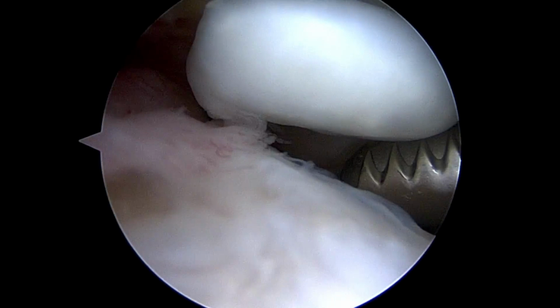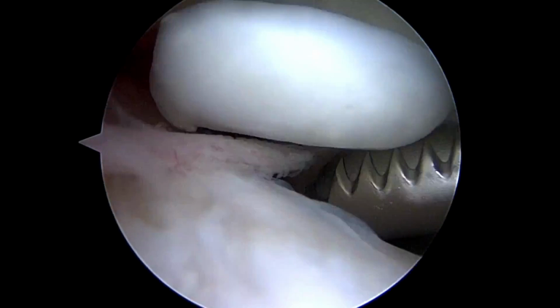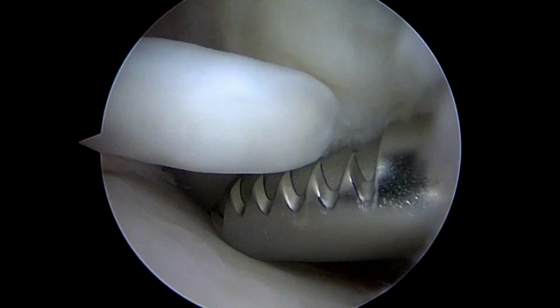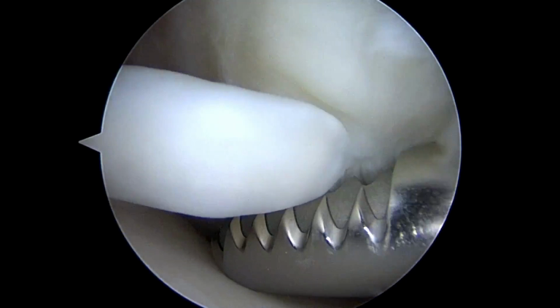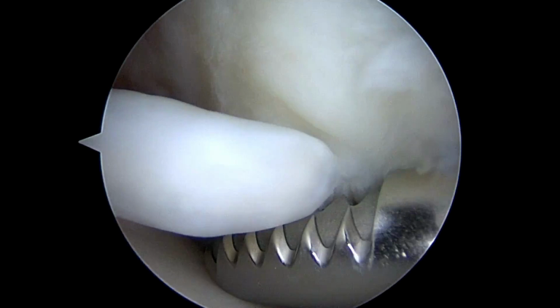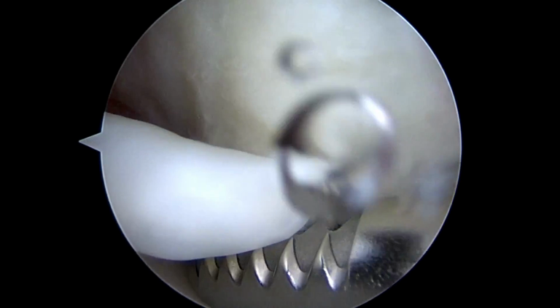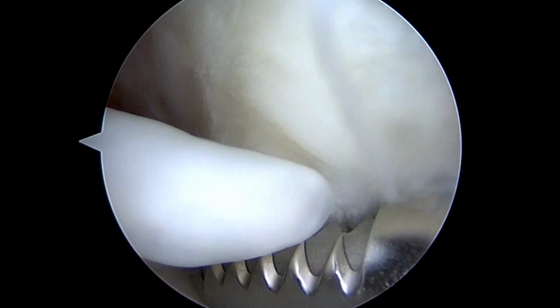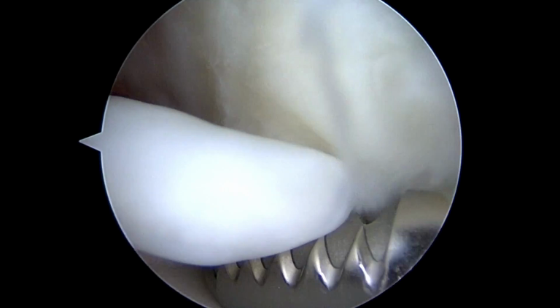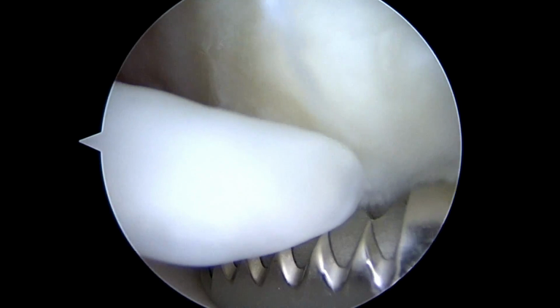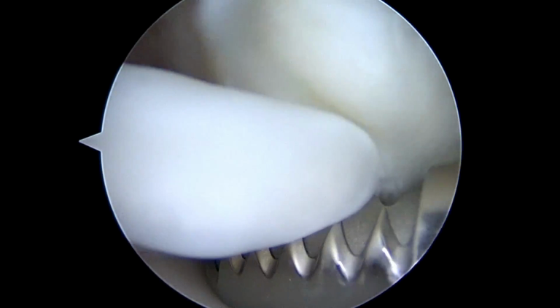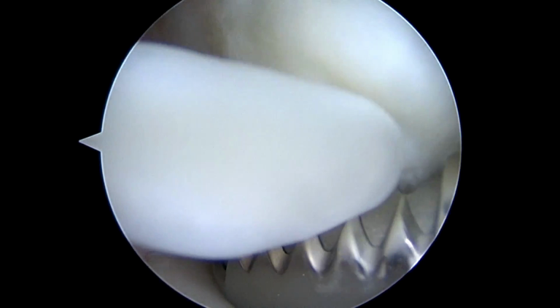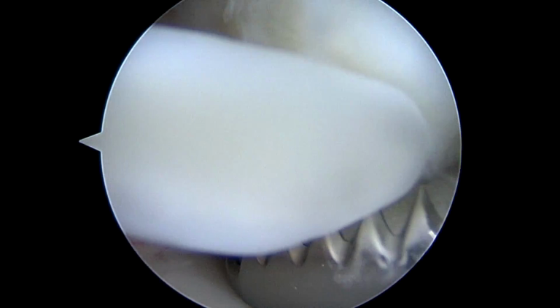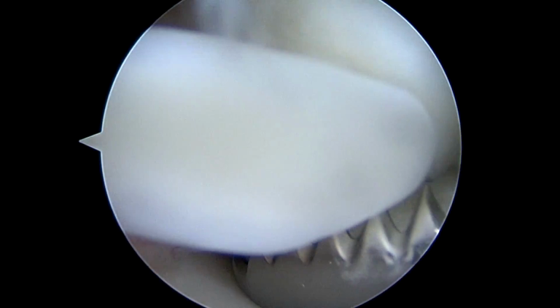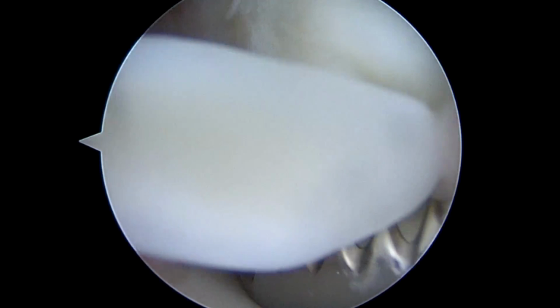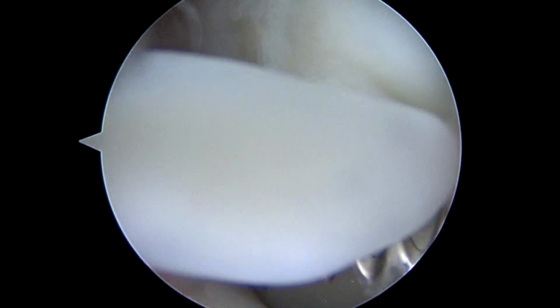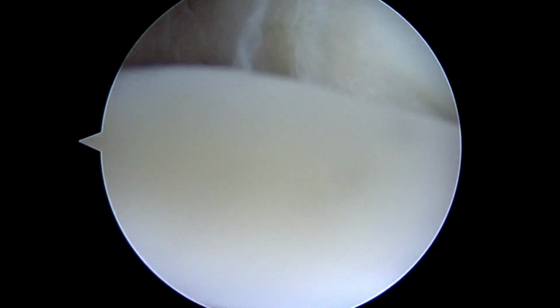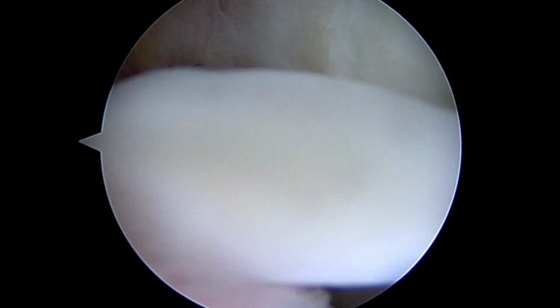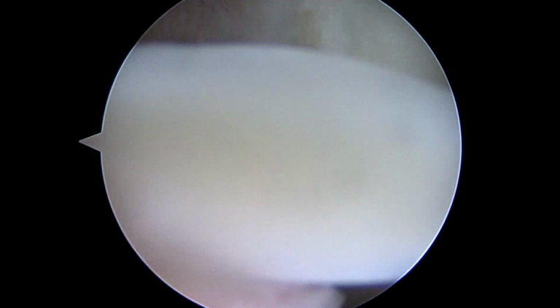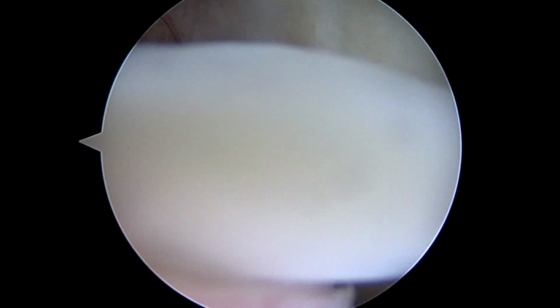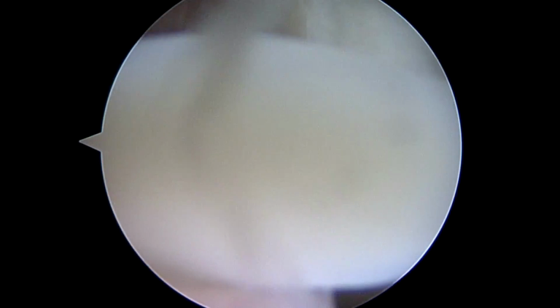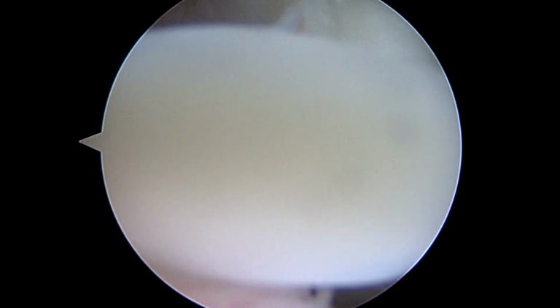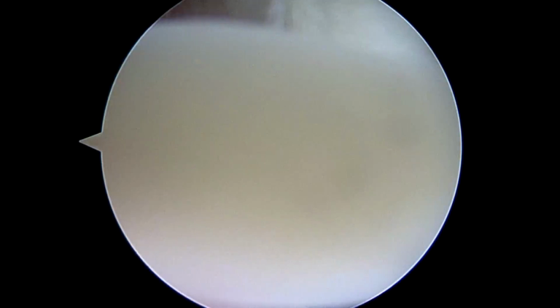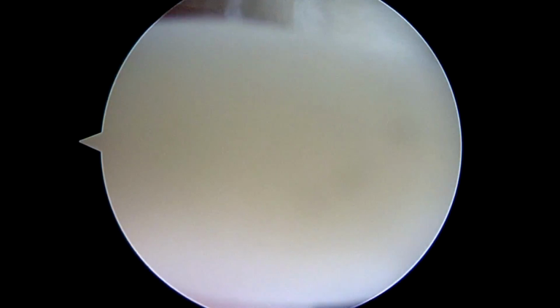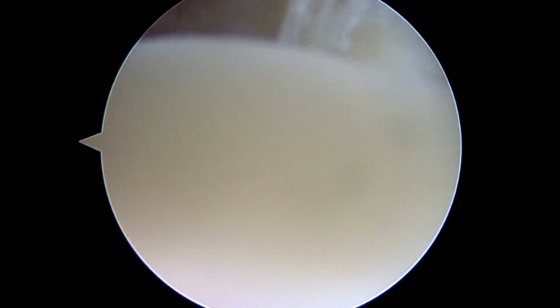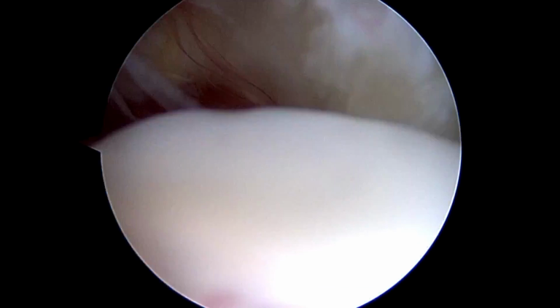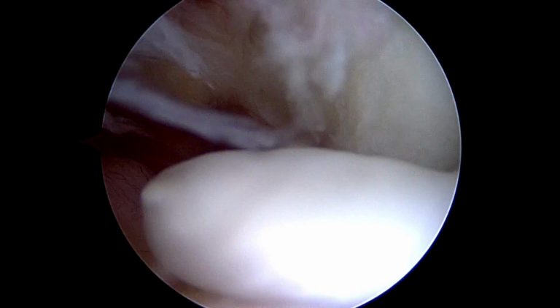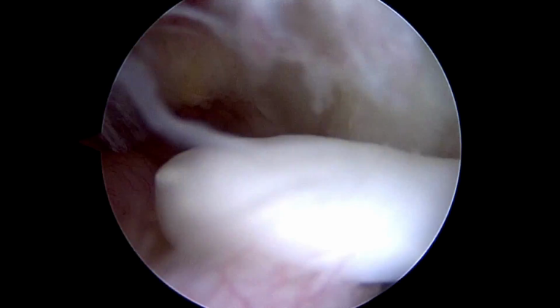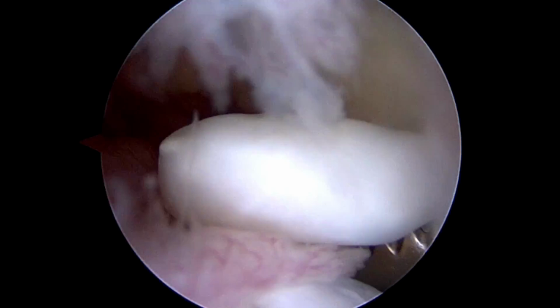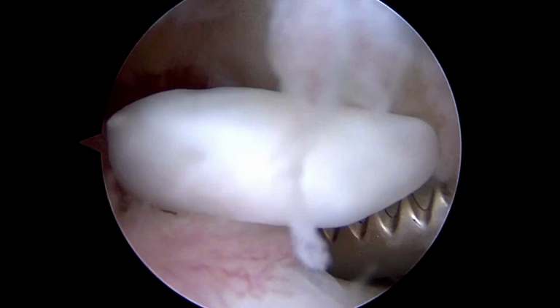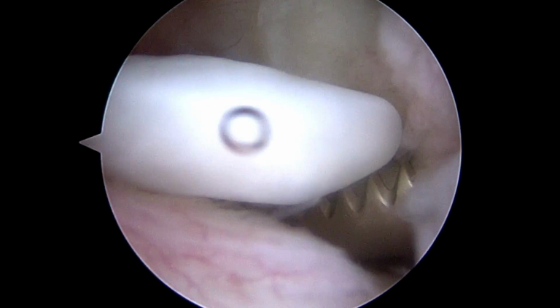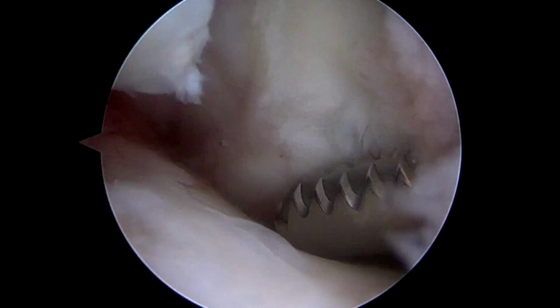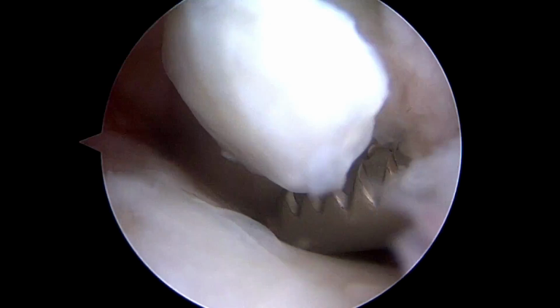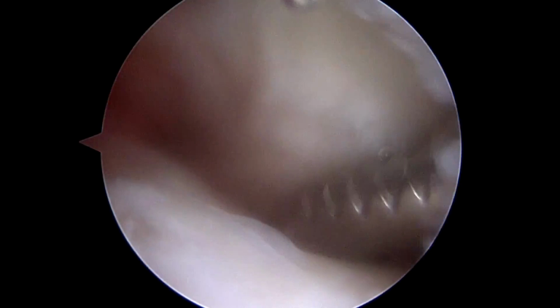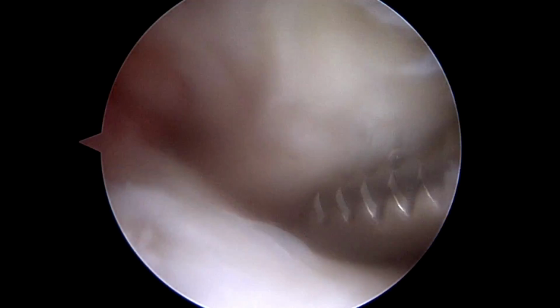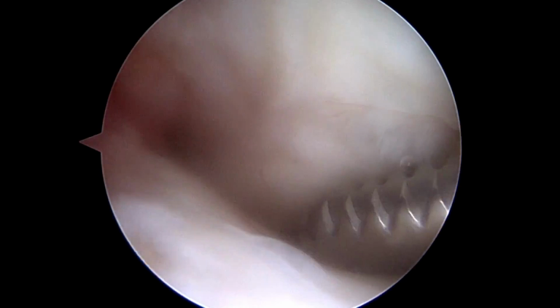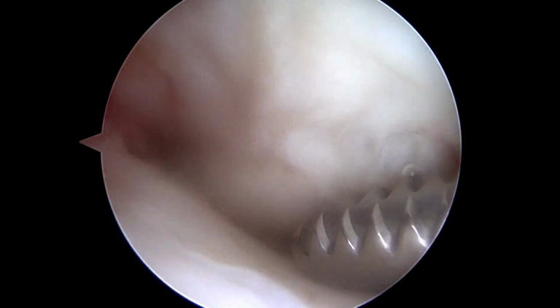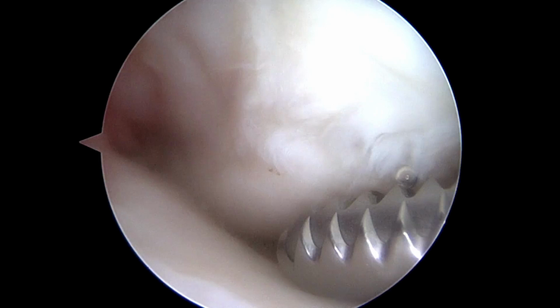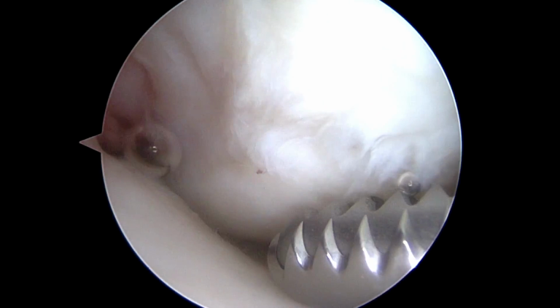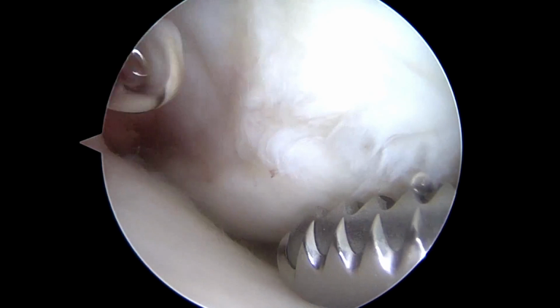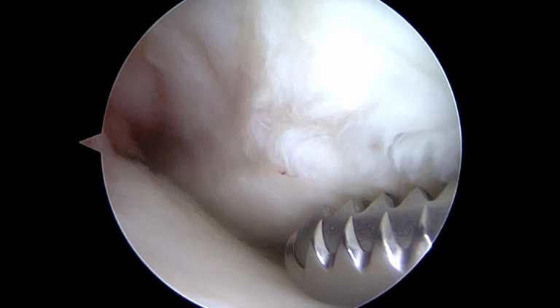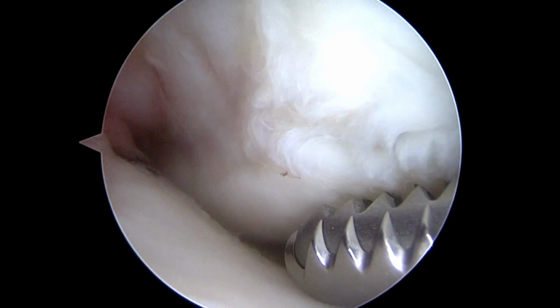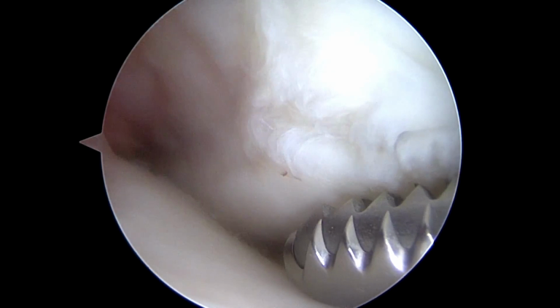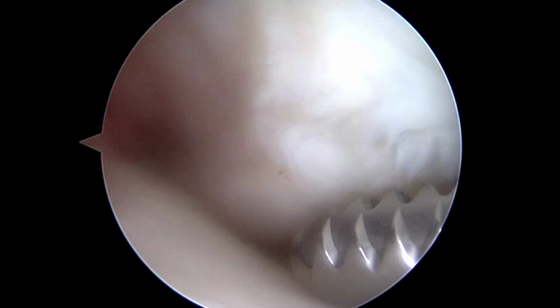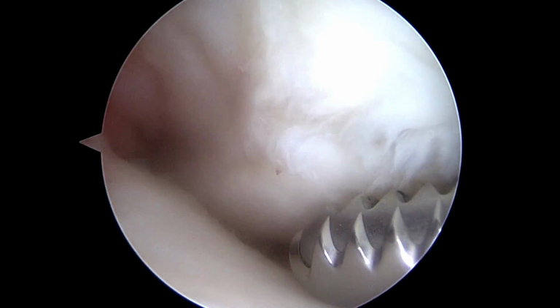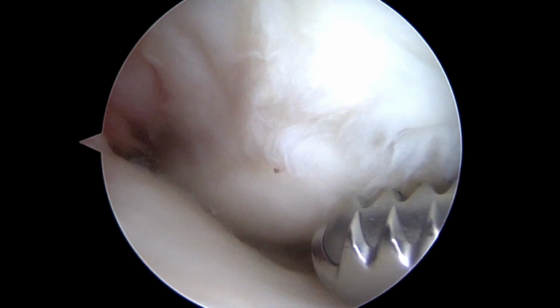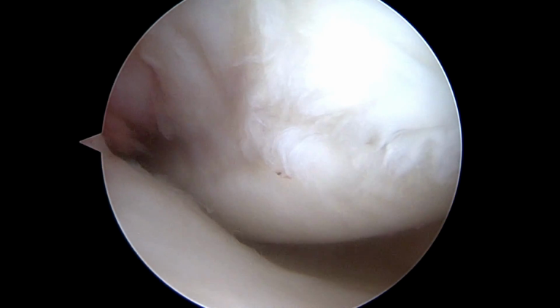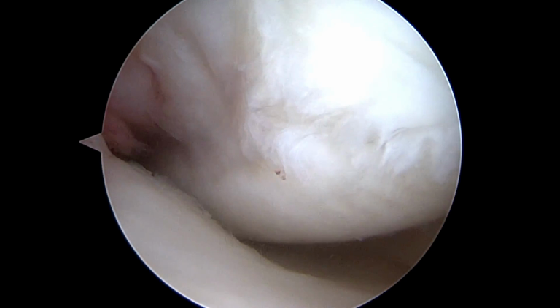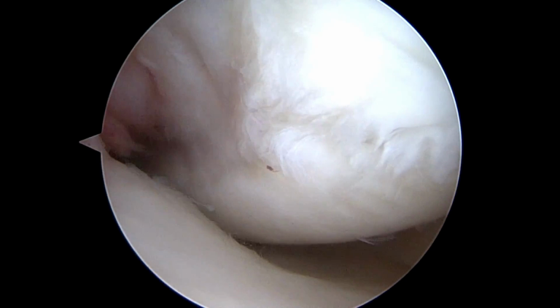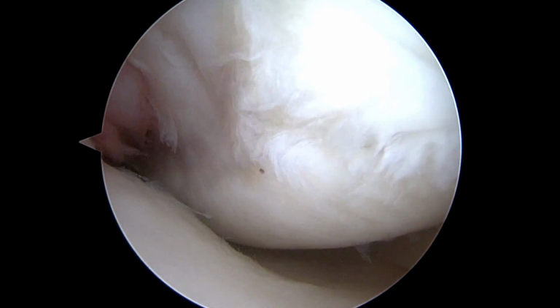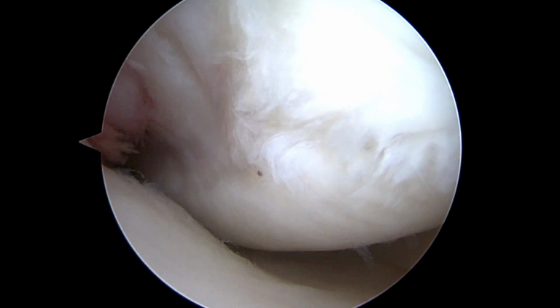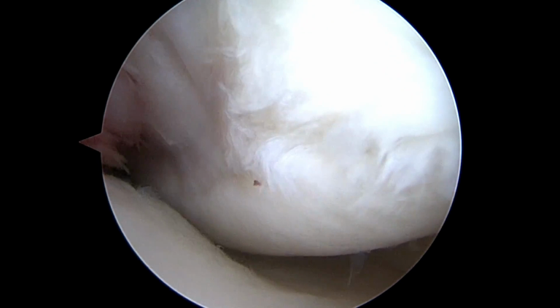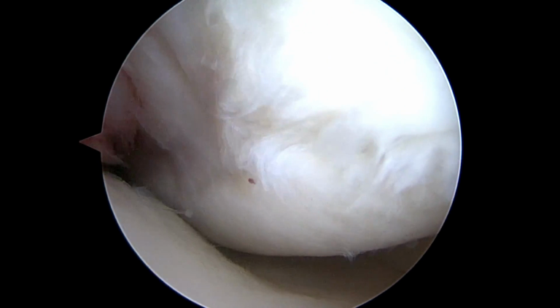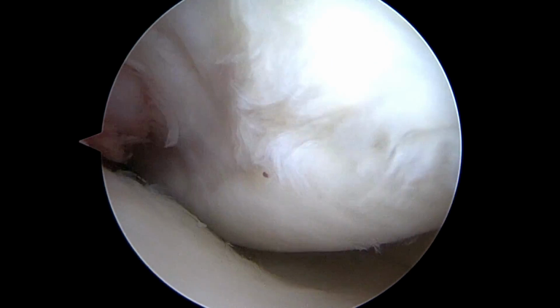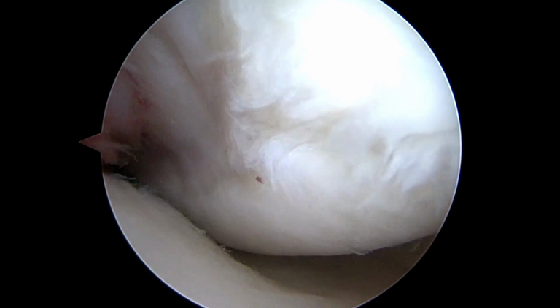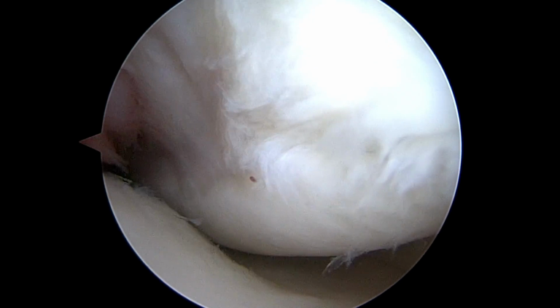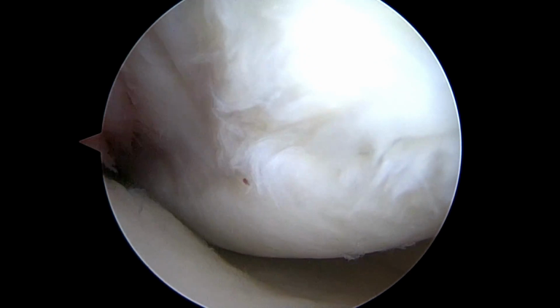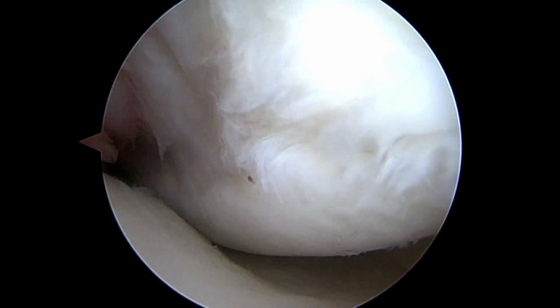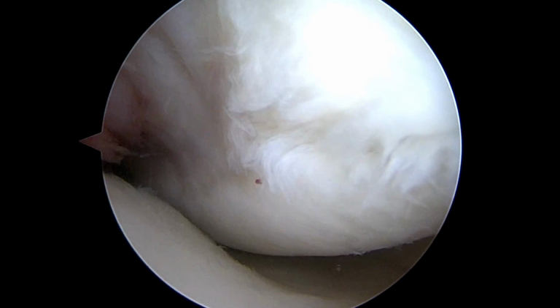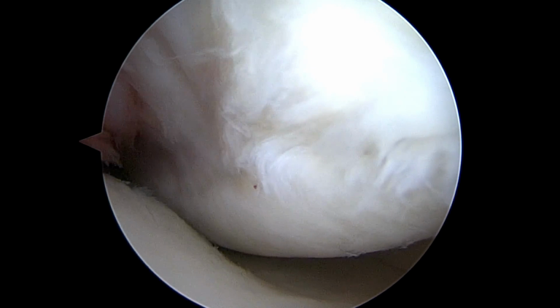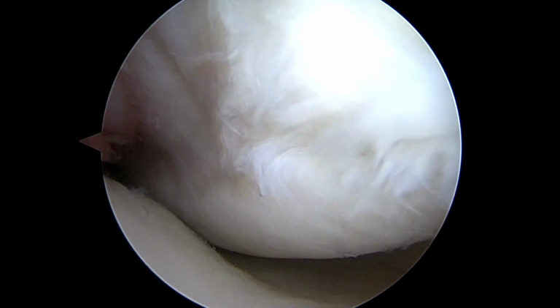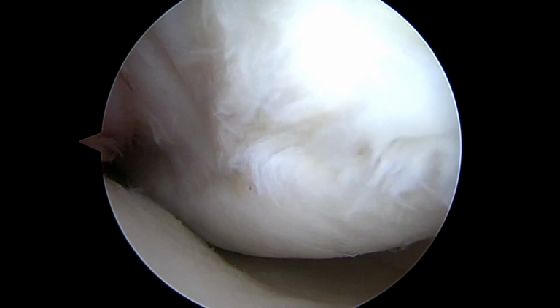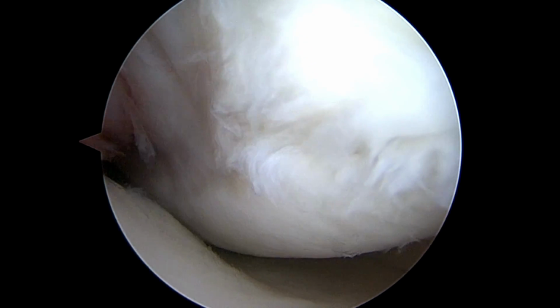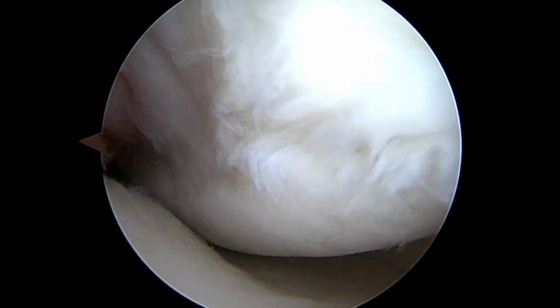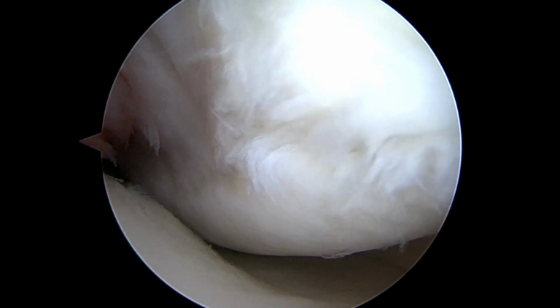Hi, this is Dr. Buford. We're just getting started on the right knee. We've already harvested the bone marrow that we wanted to get to create the stem cell injection.